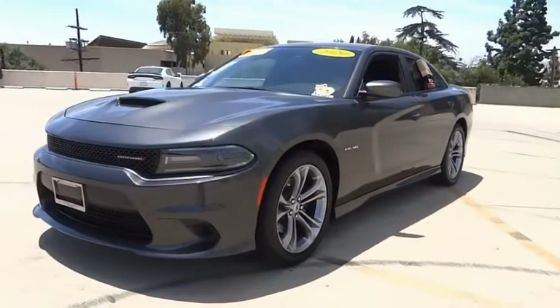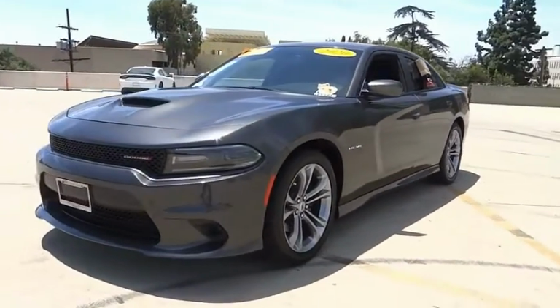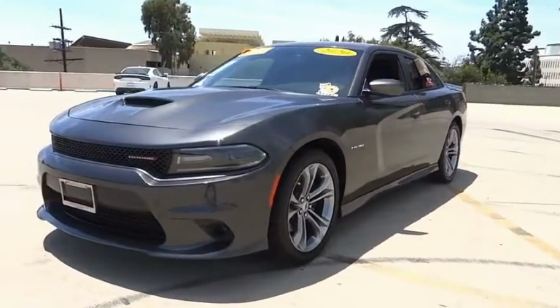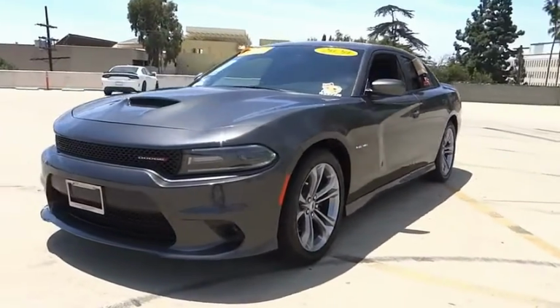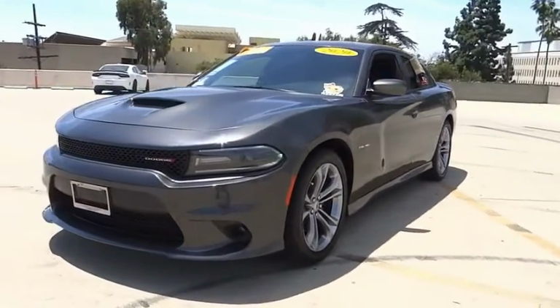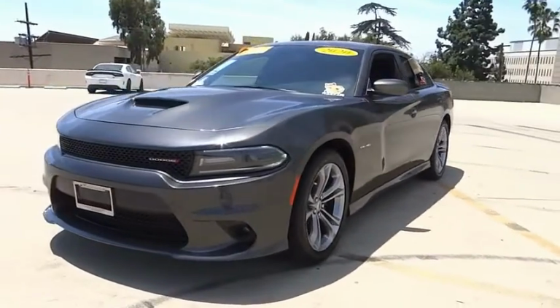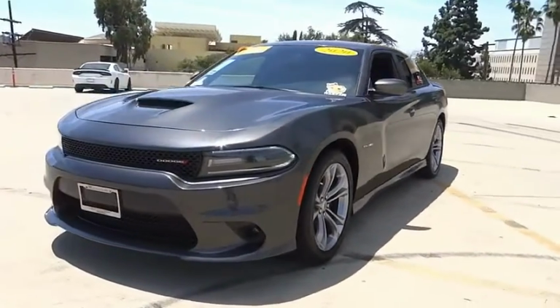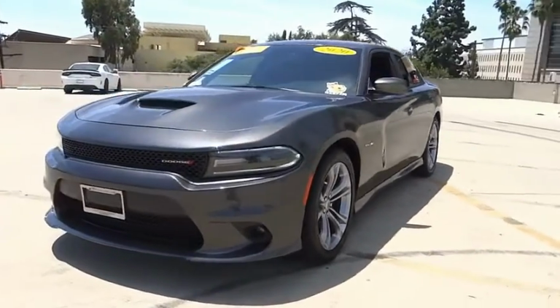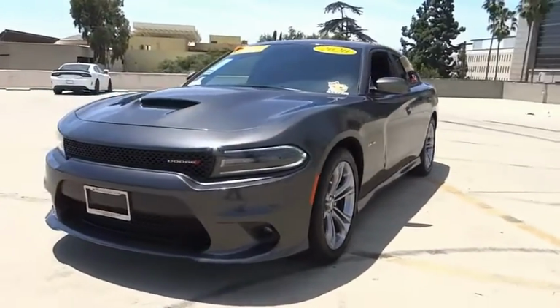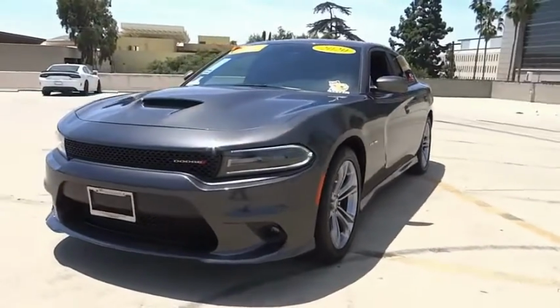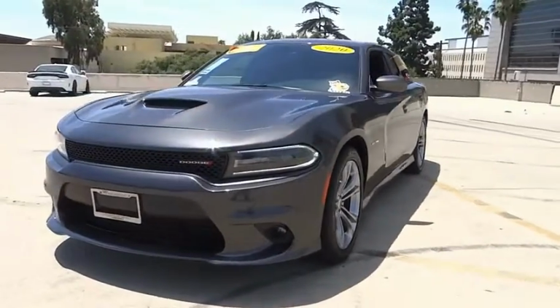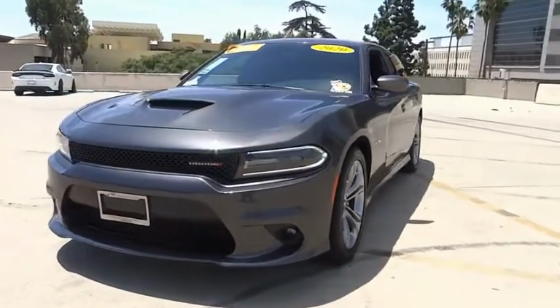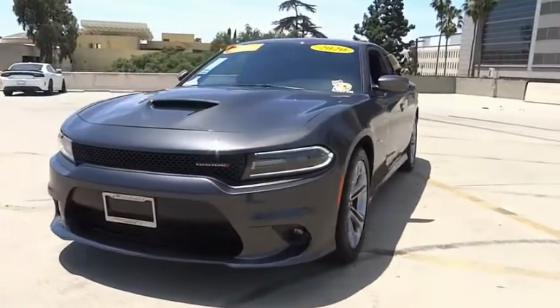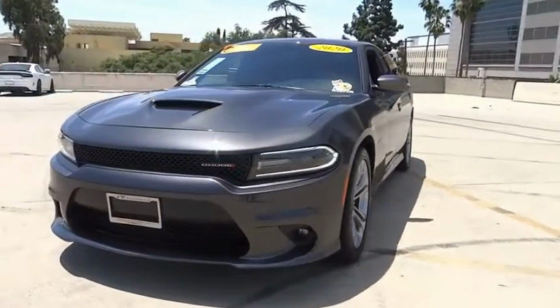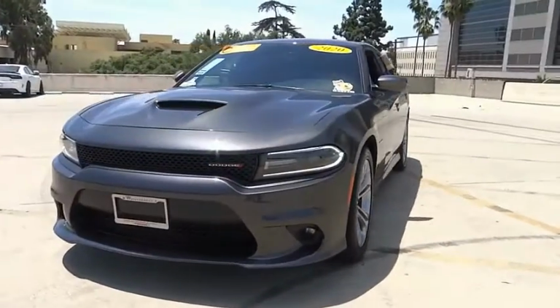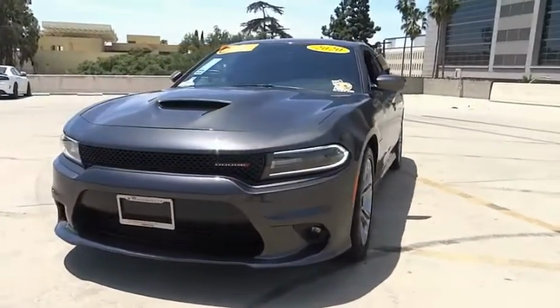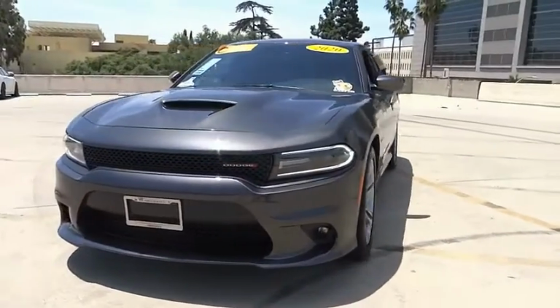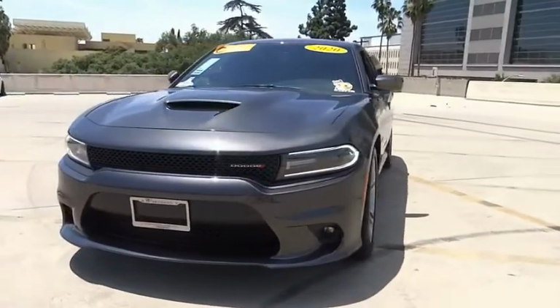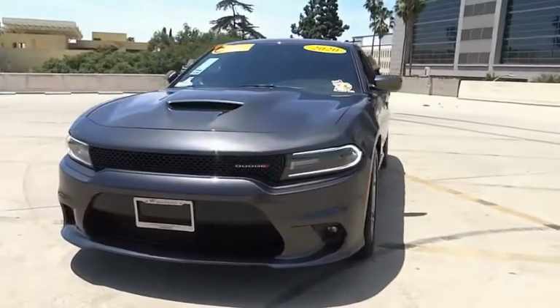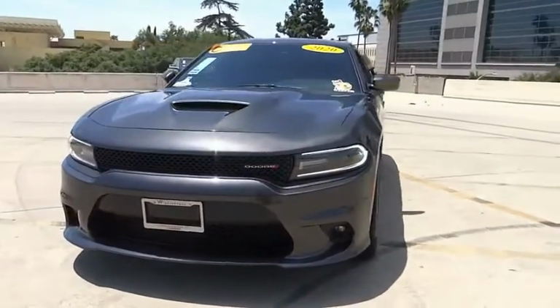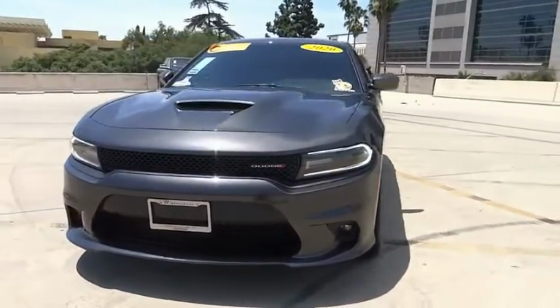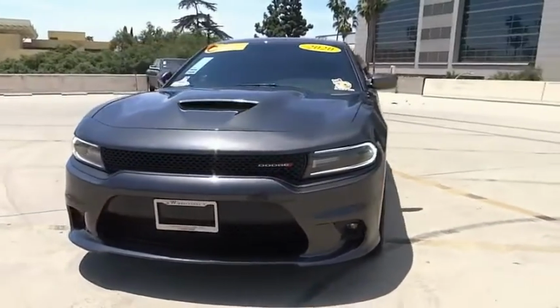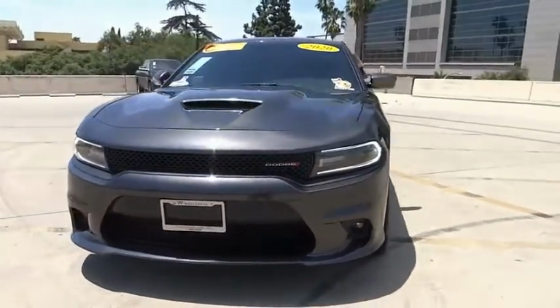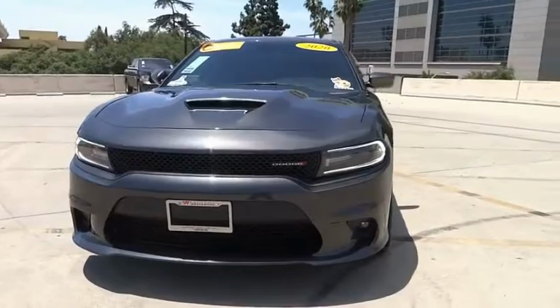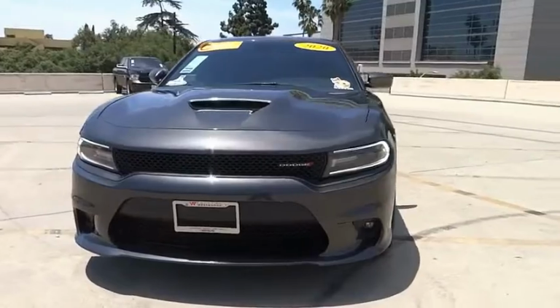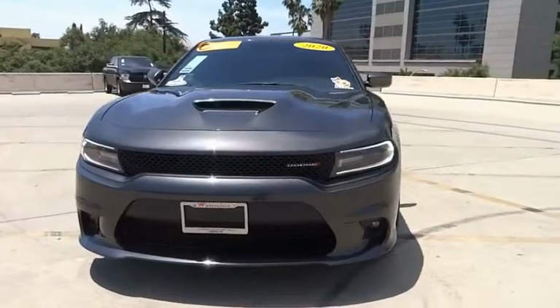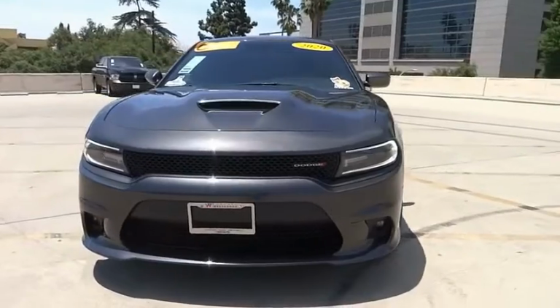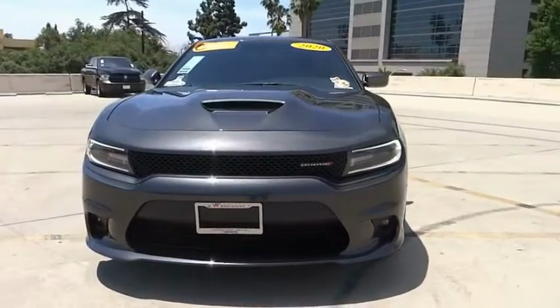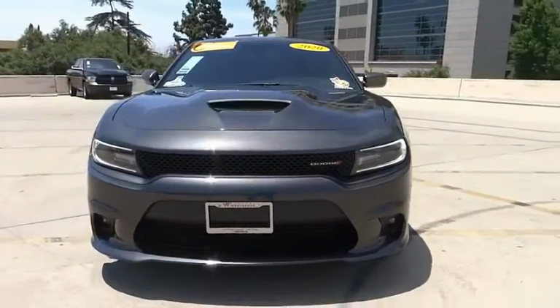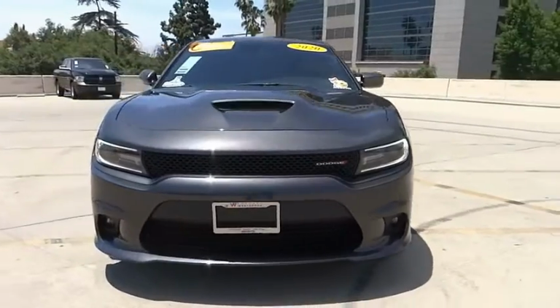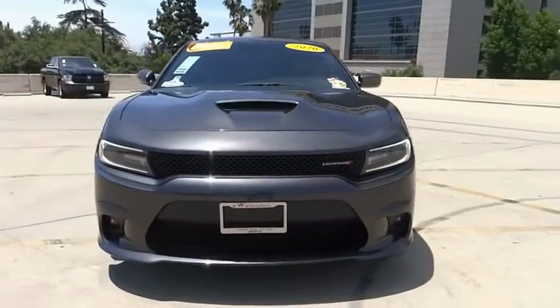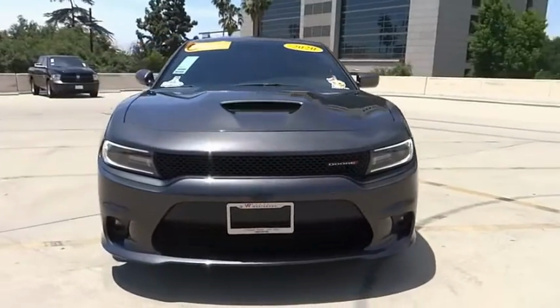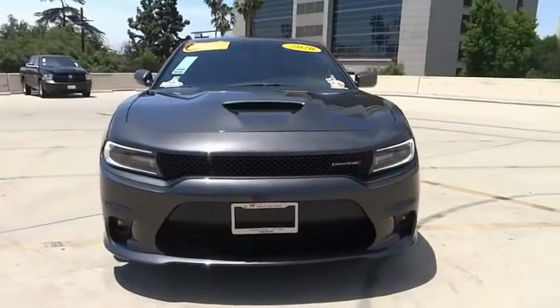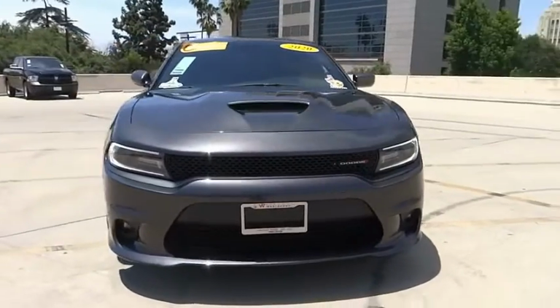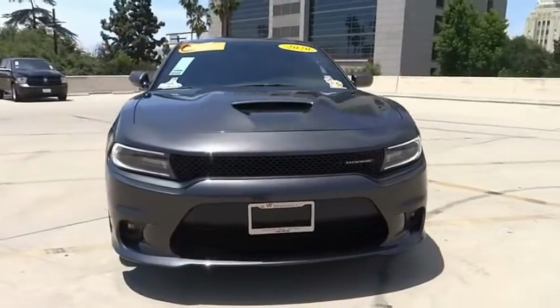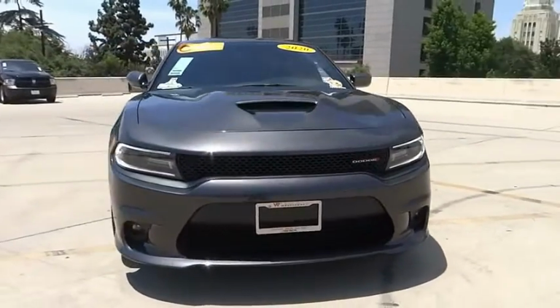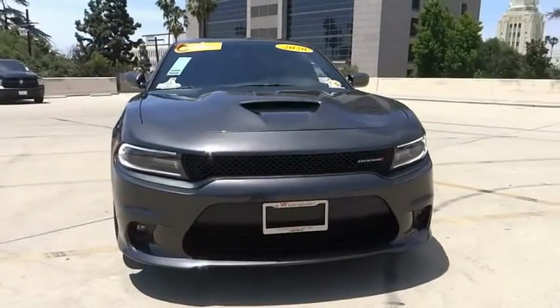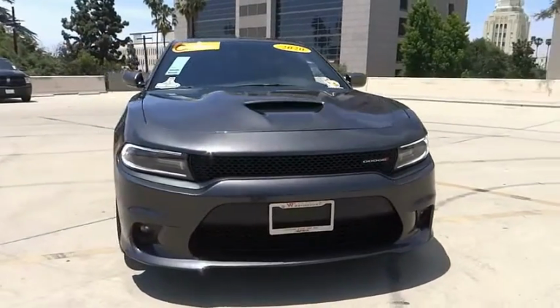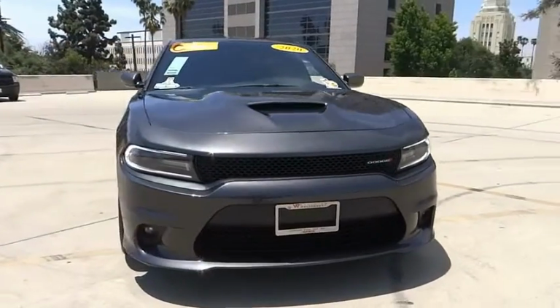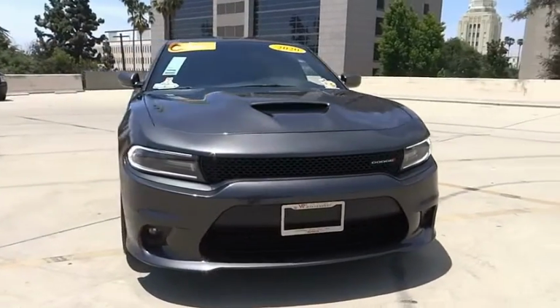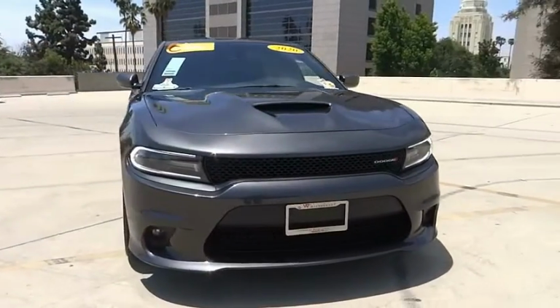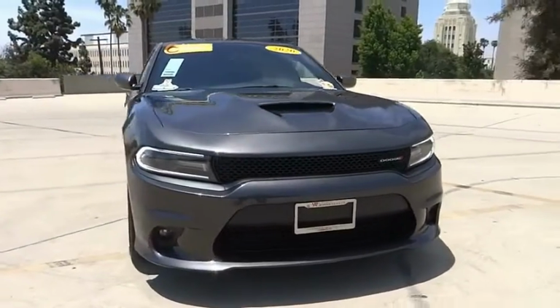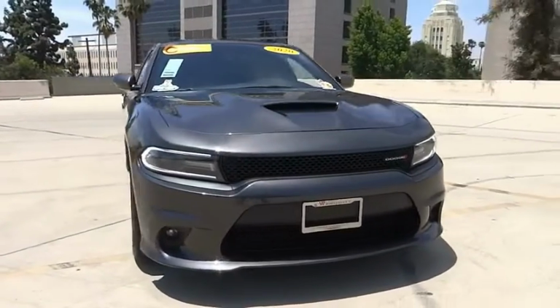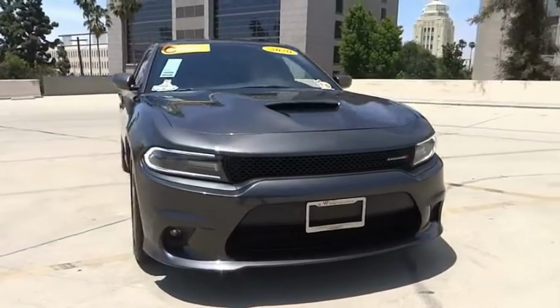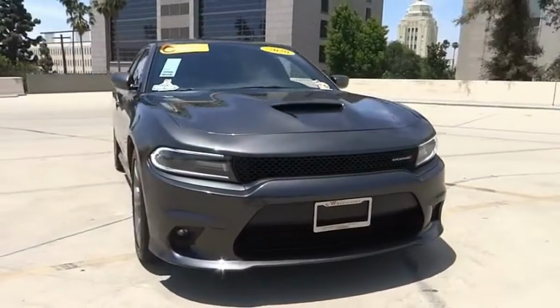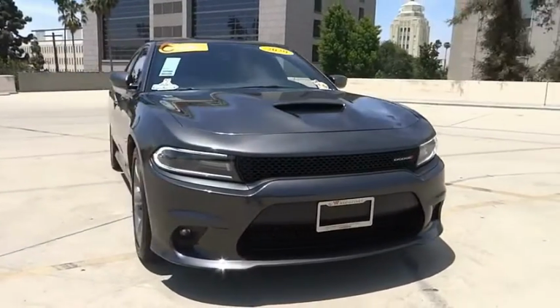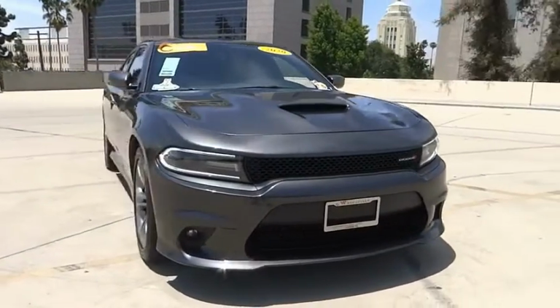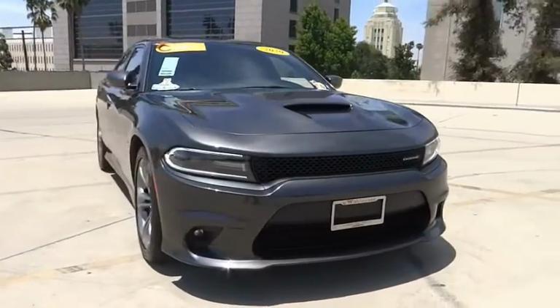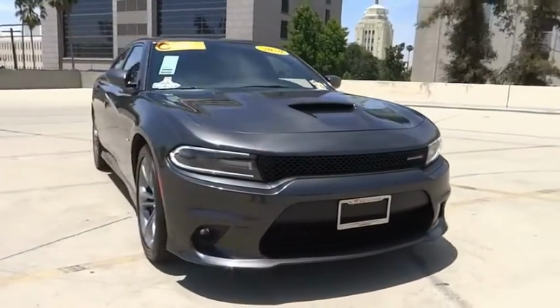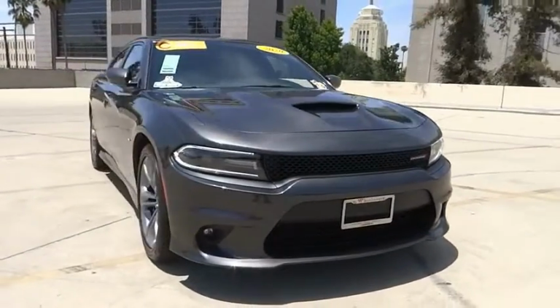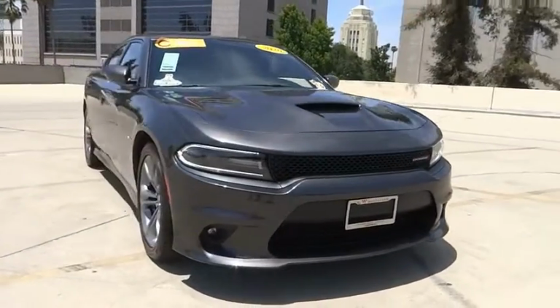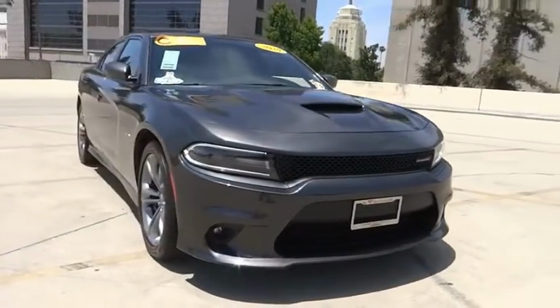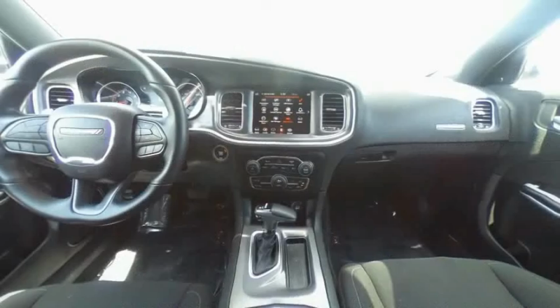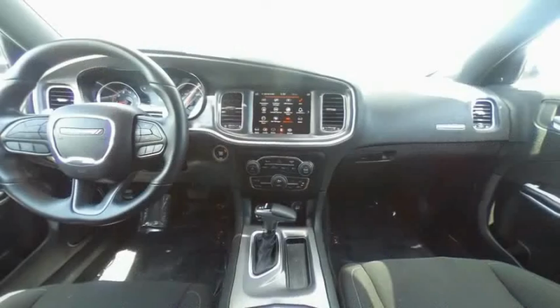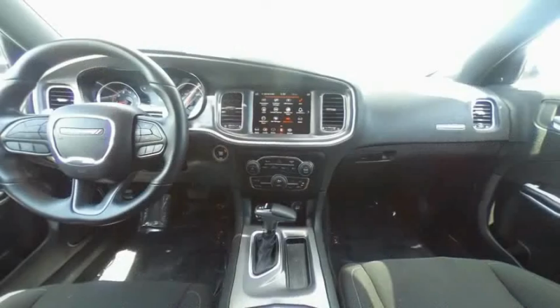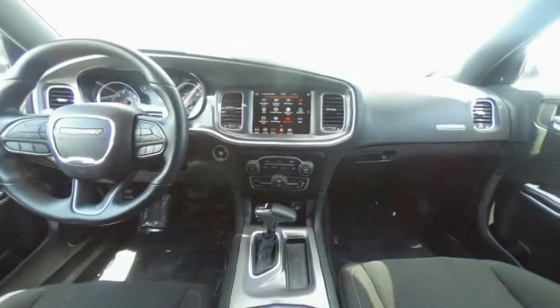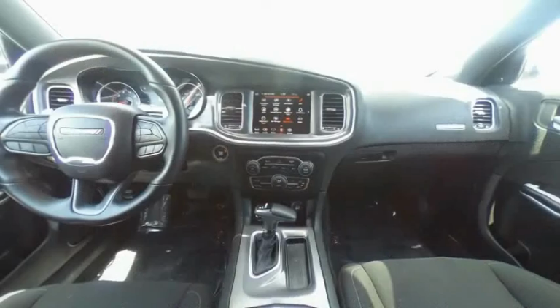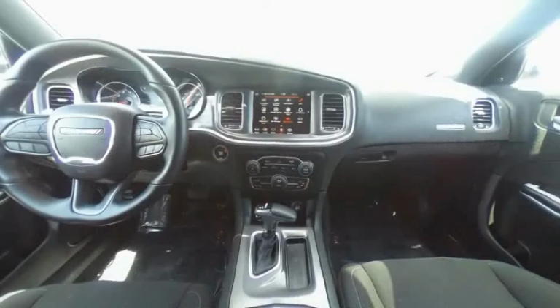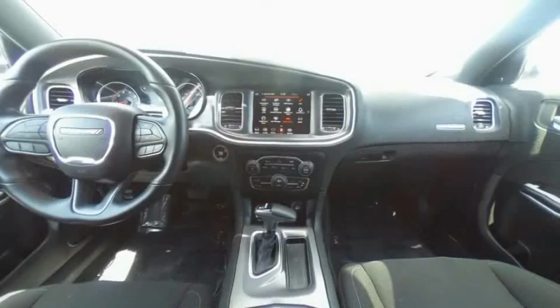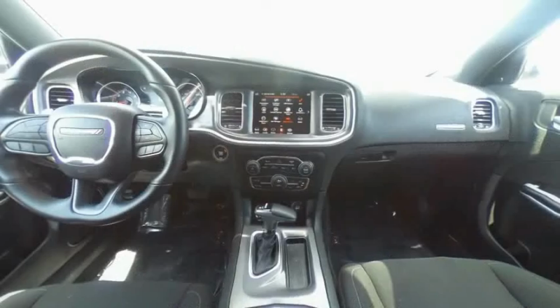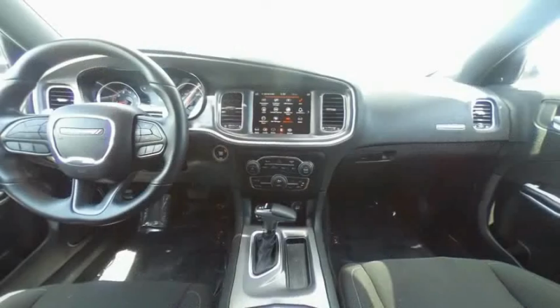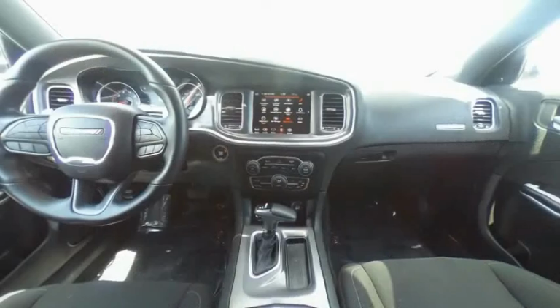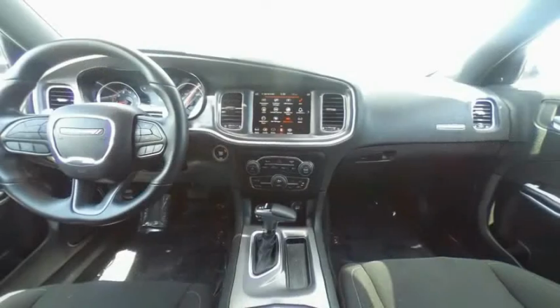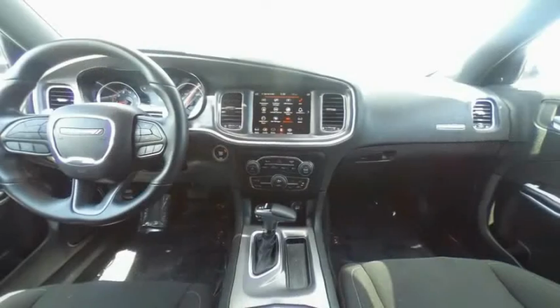Fog lights, speed control, four-wheel disc brakes, front license plate bracket, and rear window defroster.